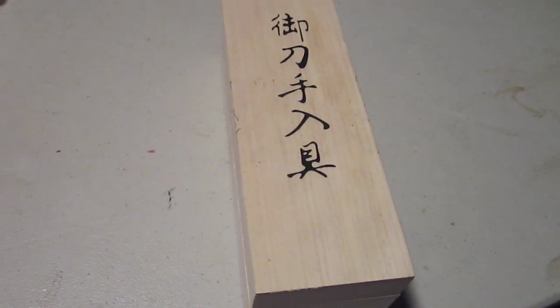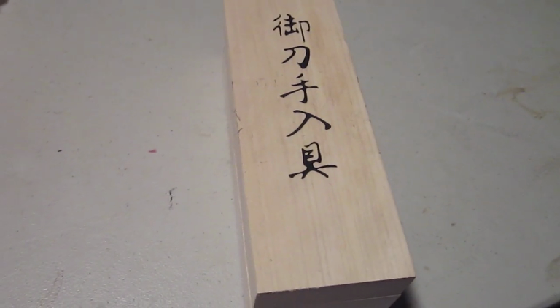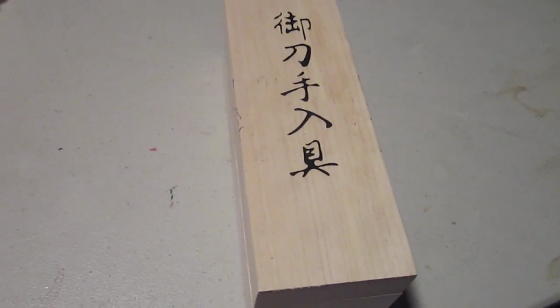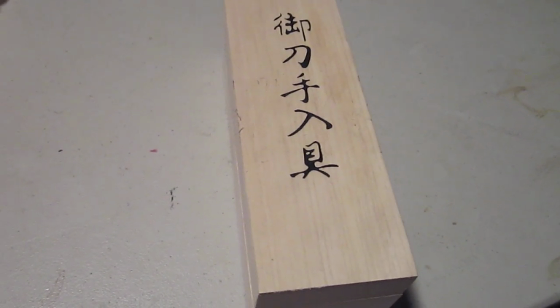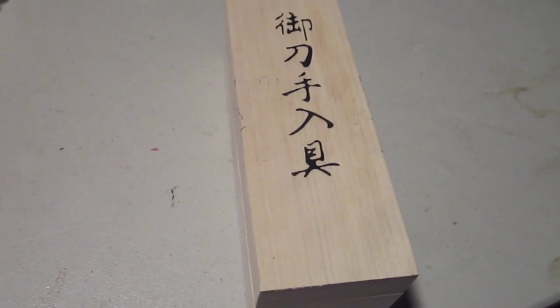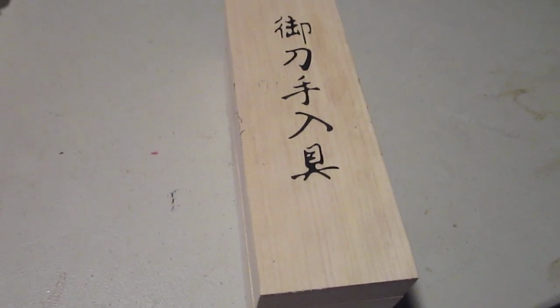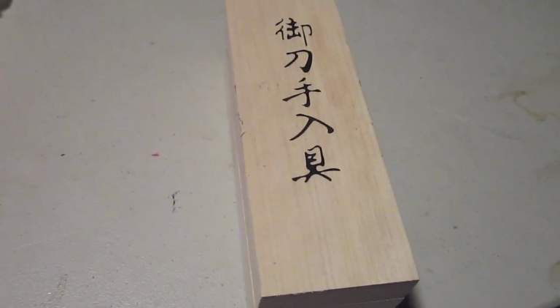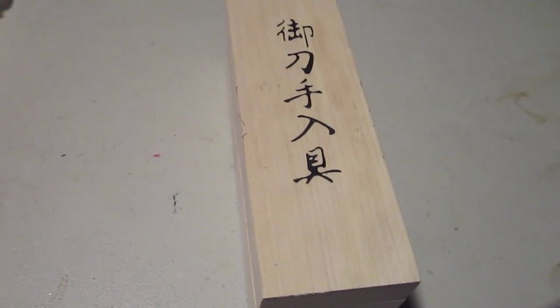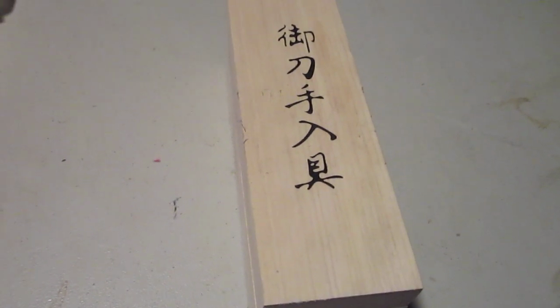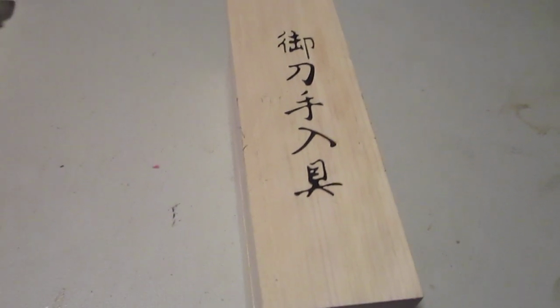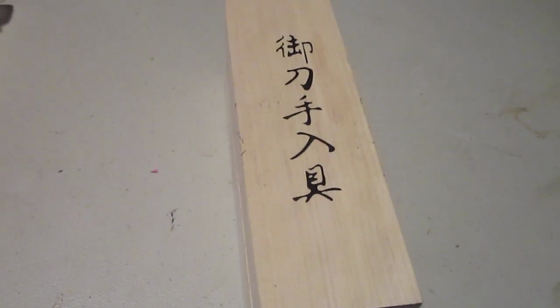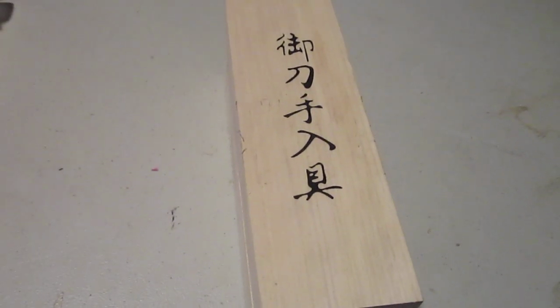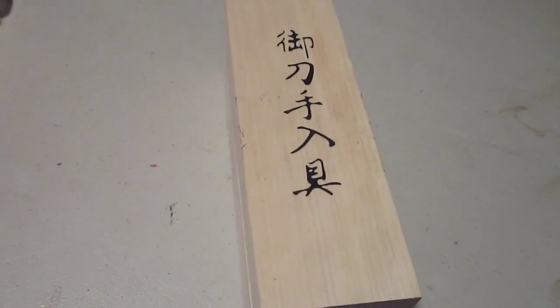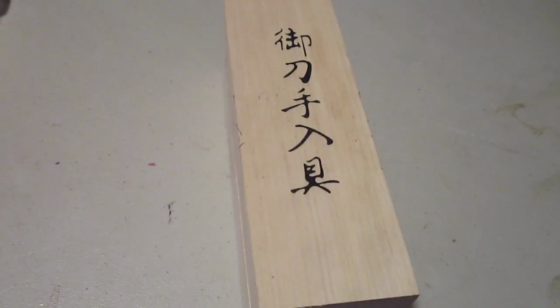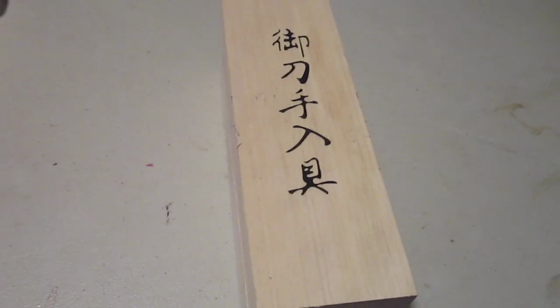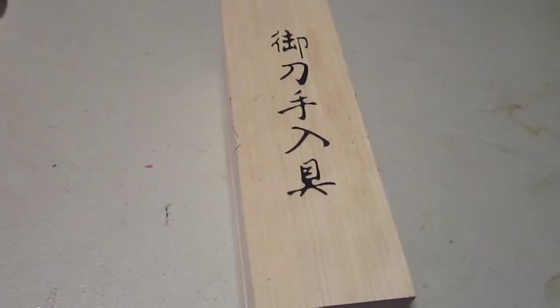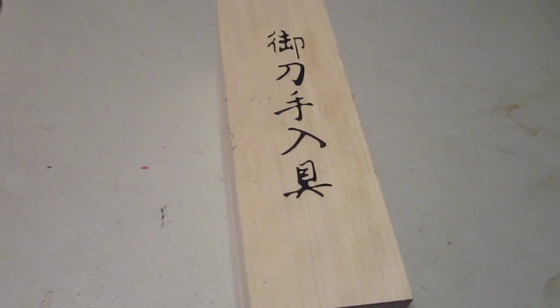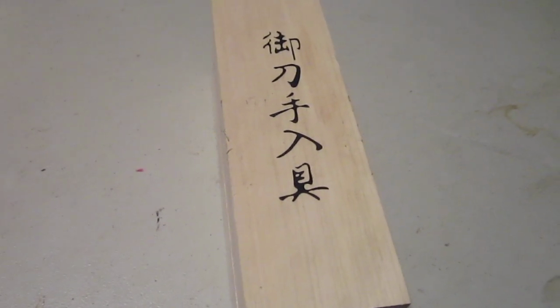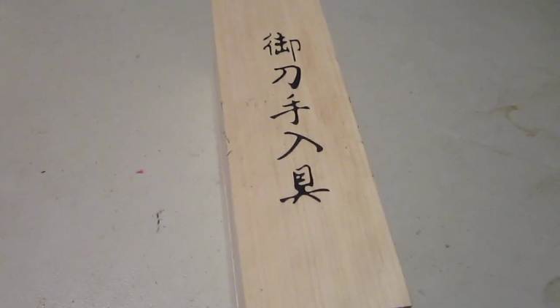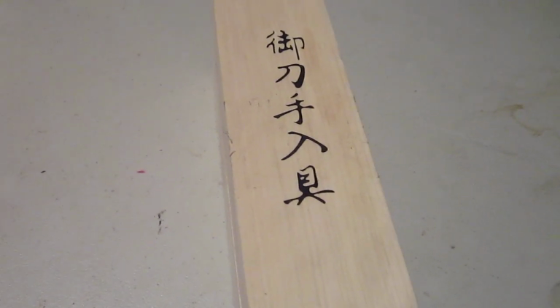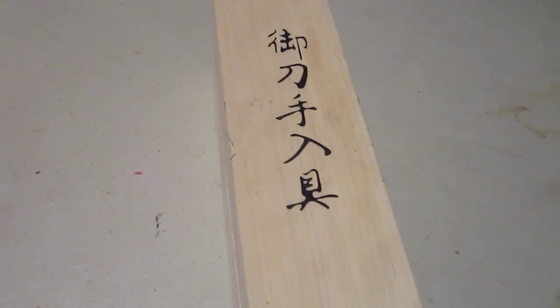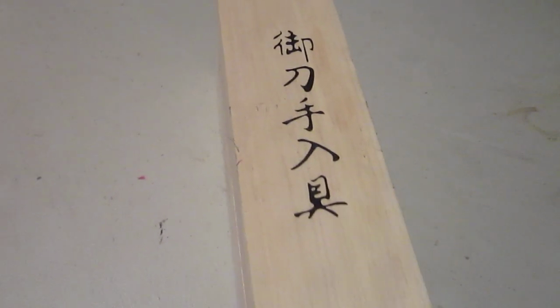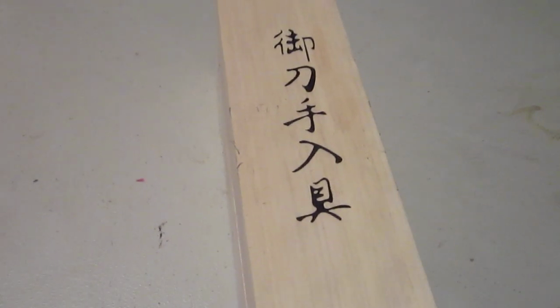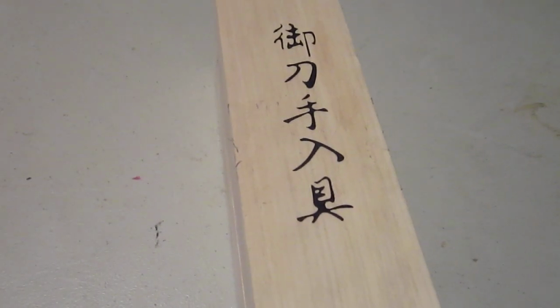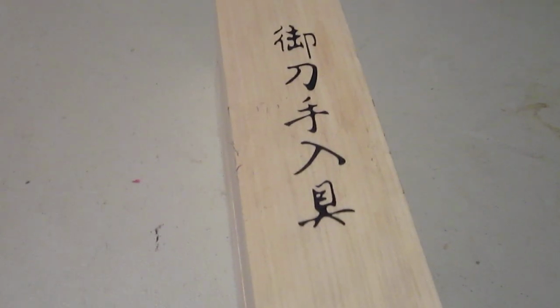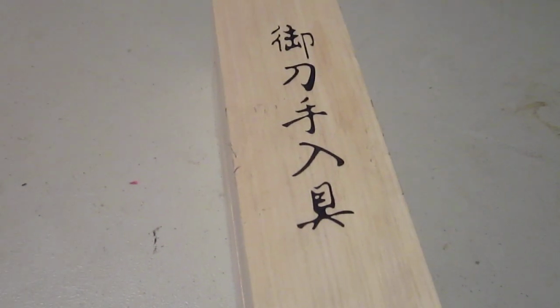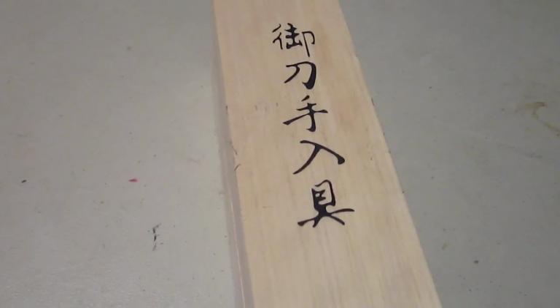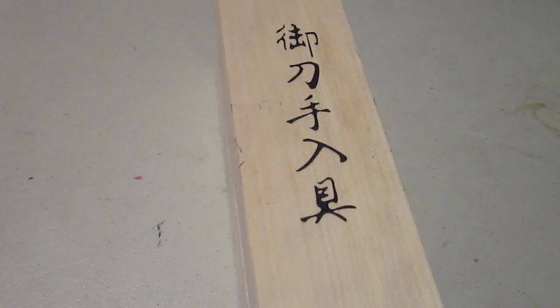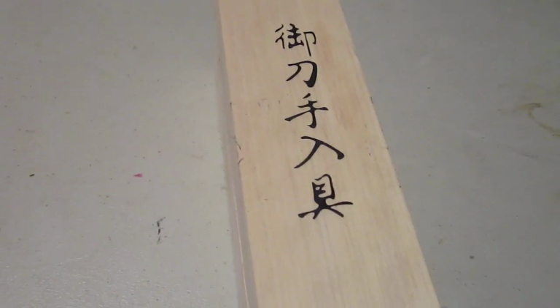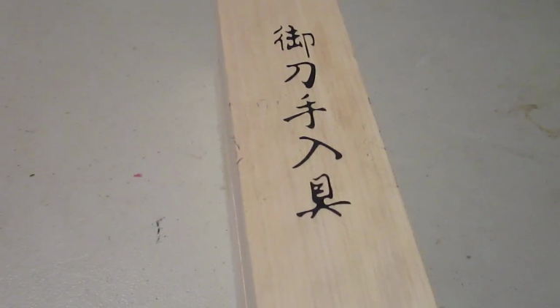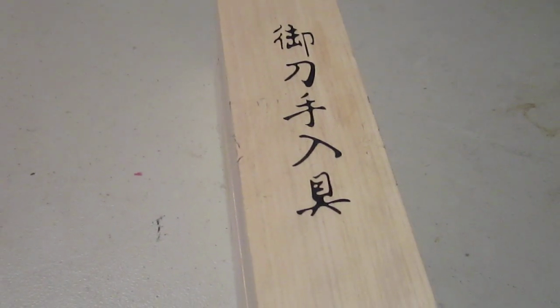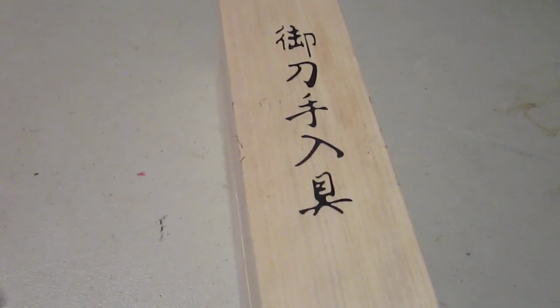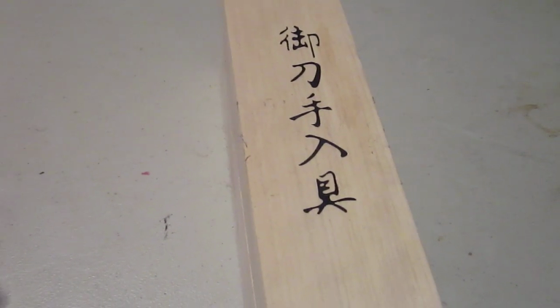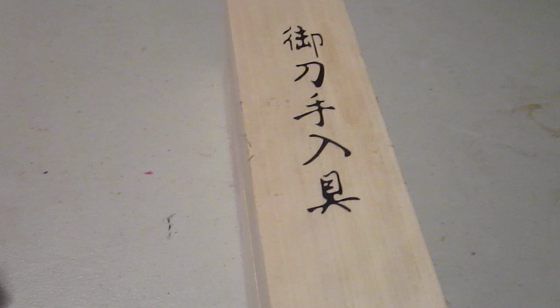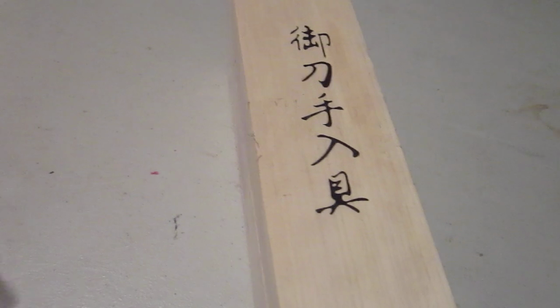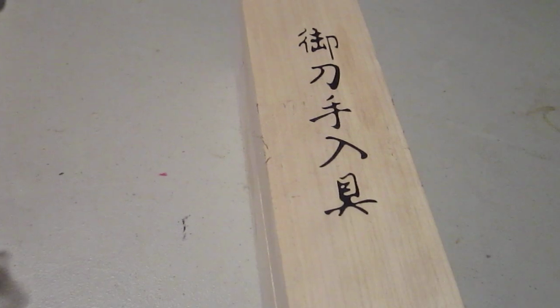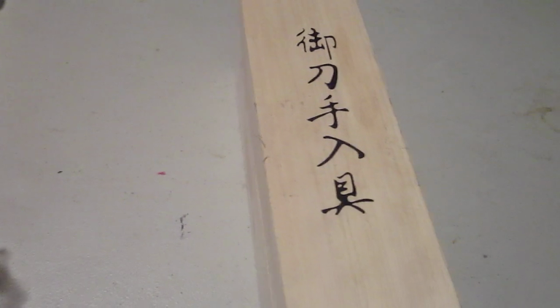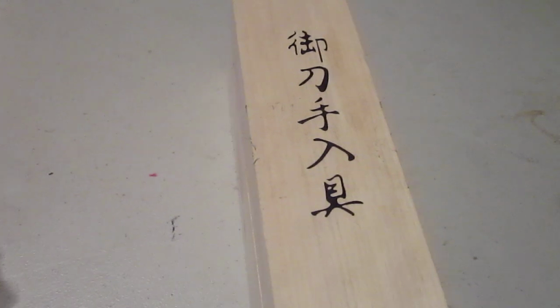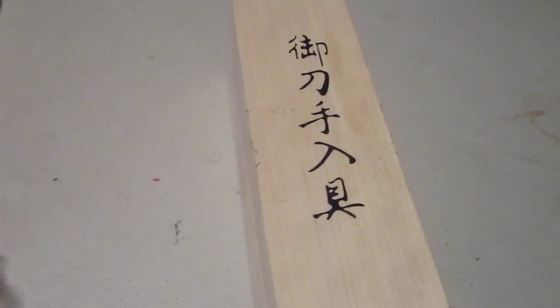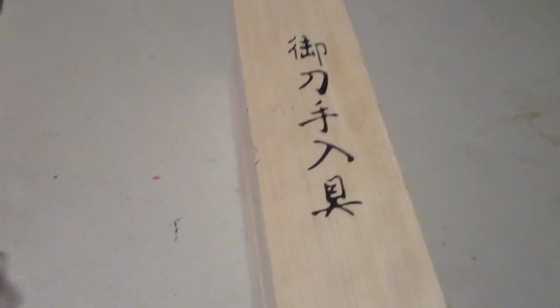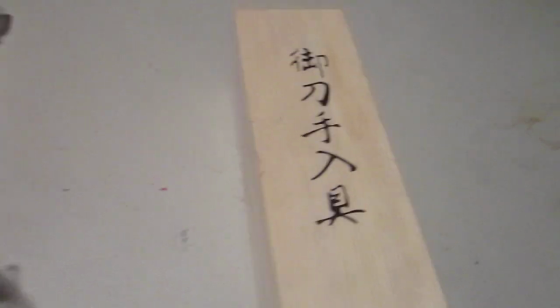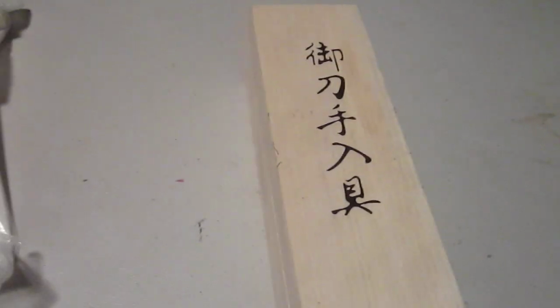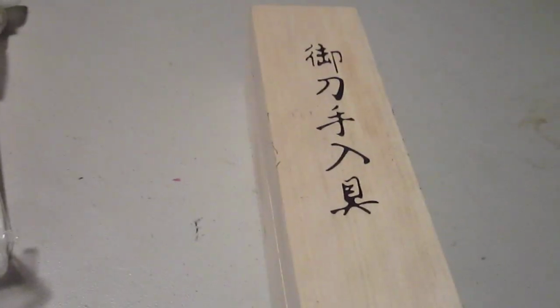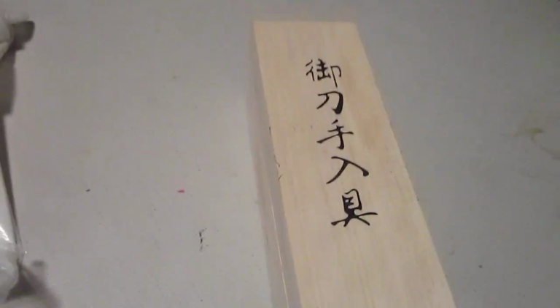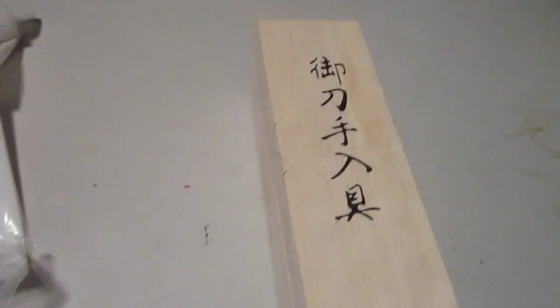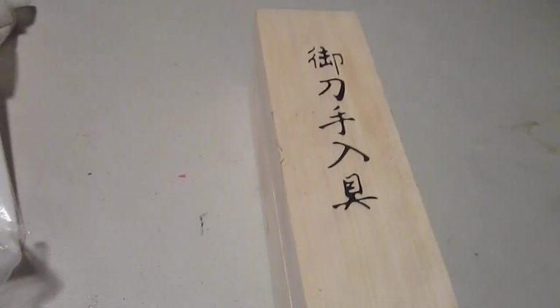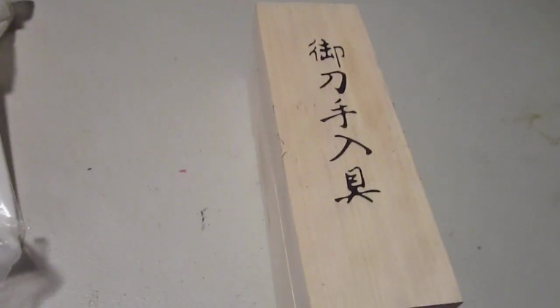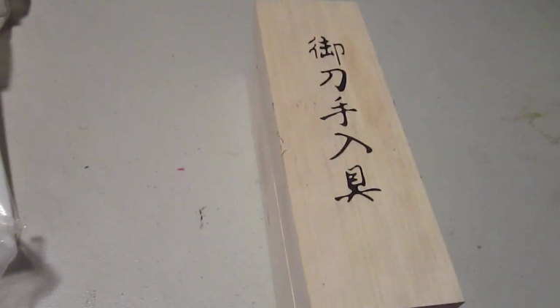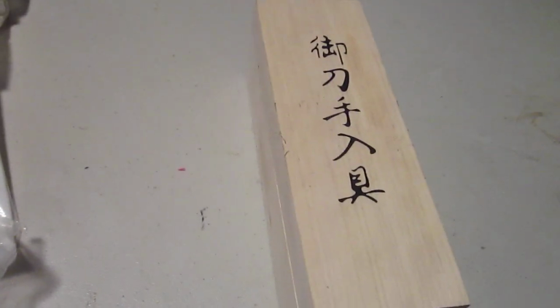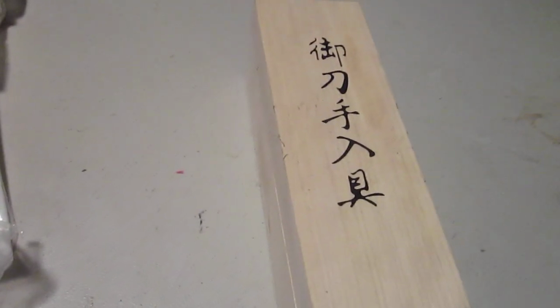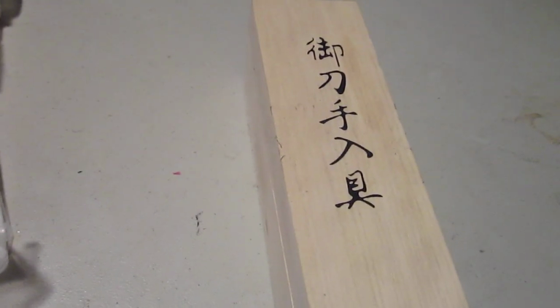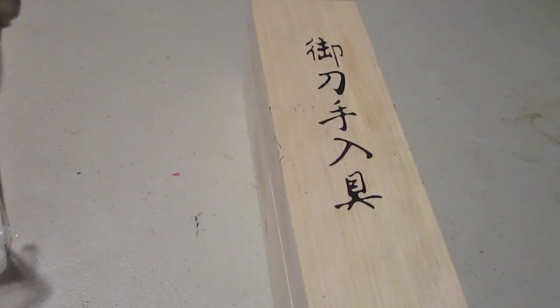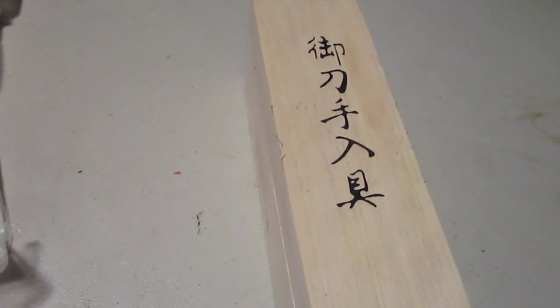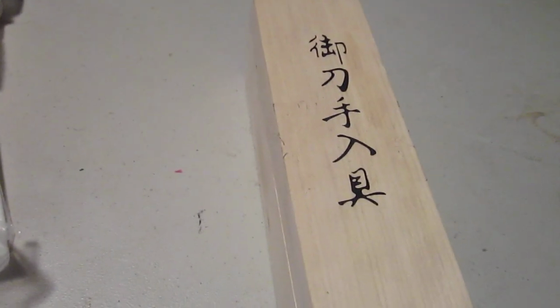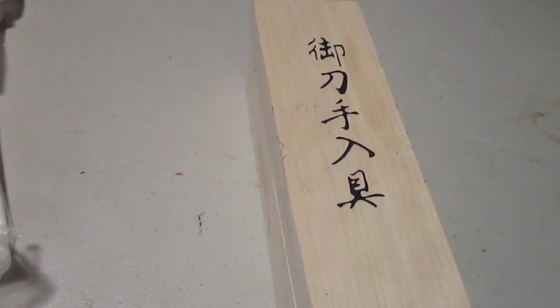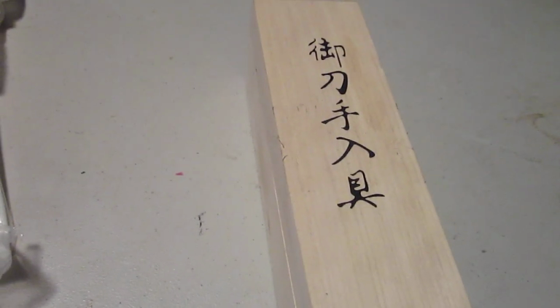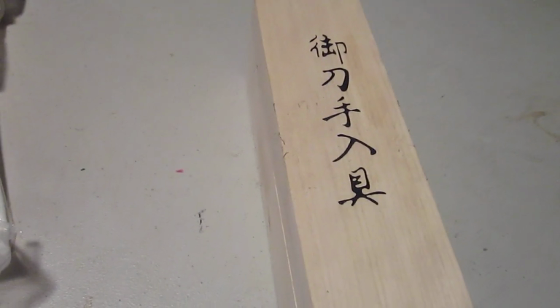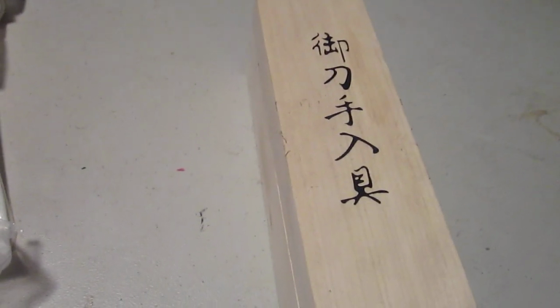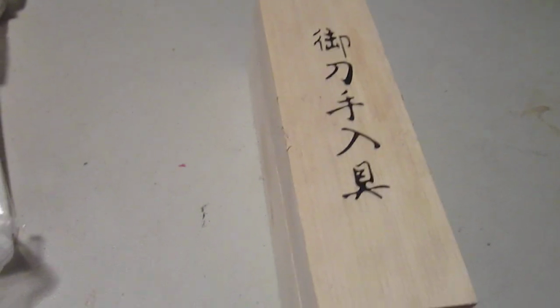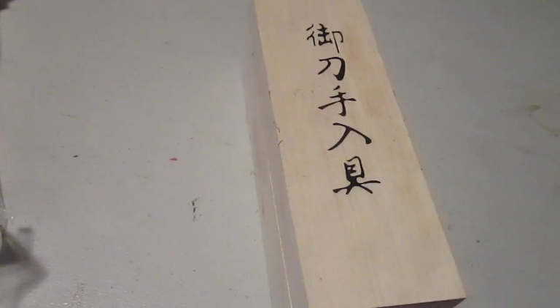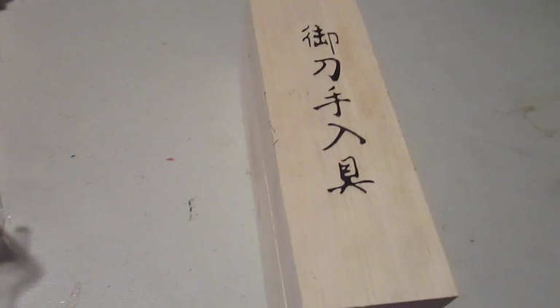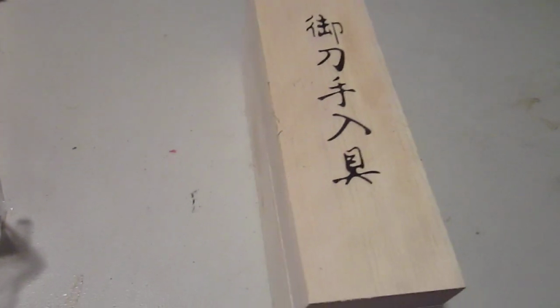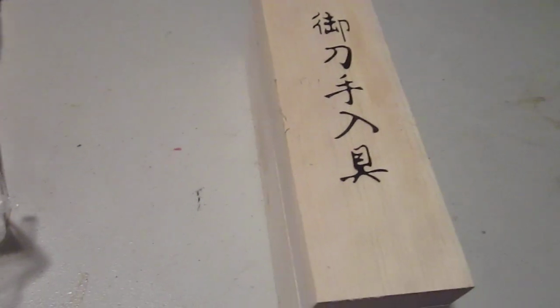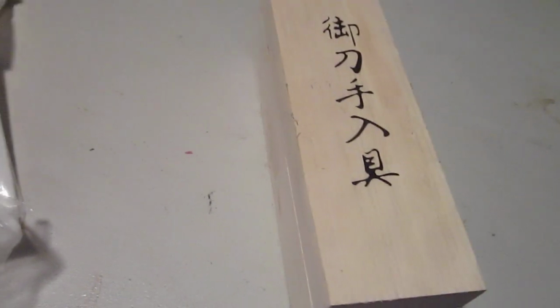Hi everybody. This is Demon Sword. A few of you have been asking about sword maintenance. This will be the first episode of the video, and this is what you need.